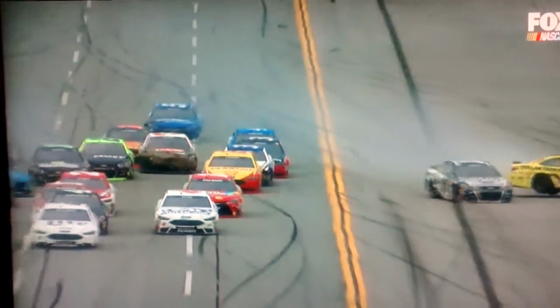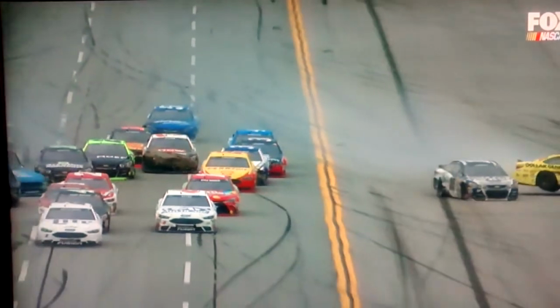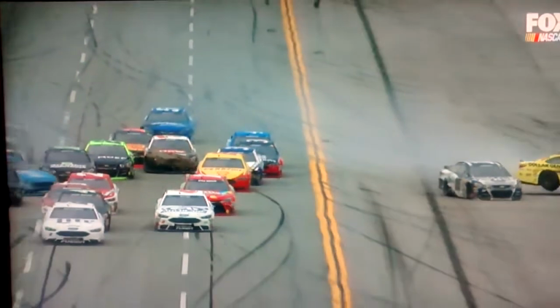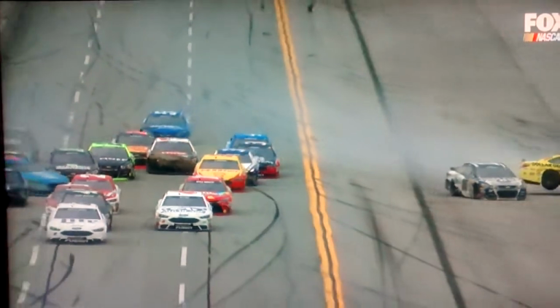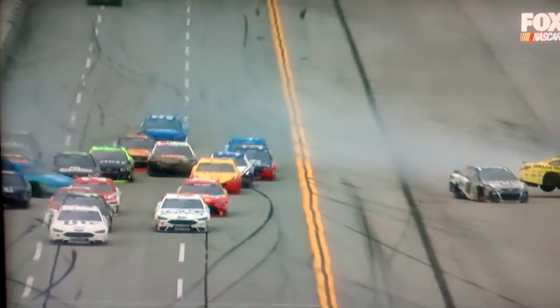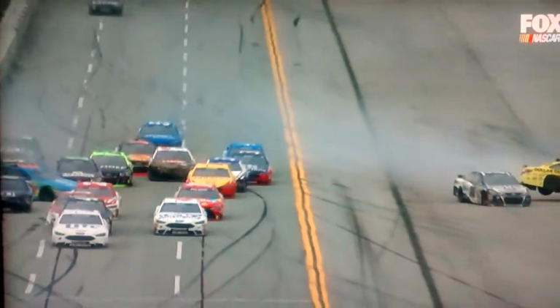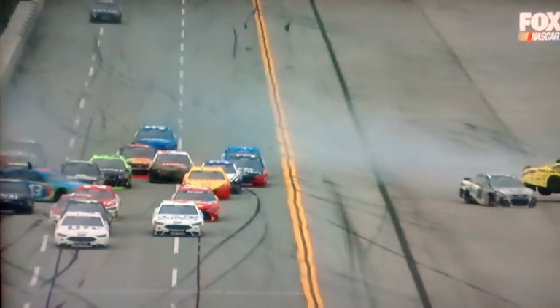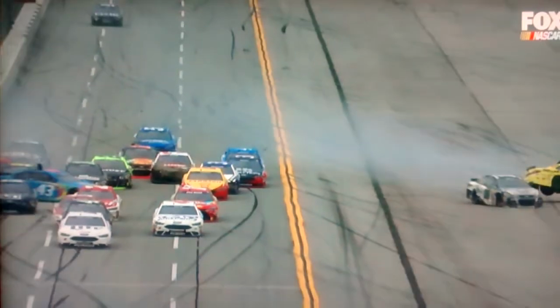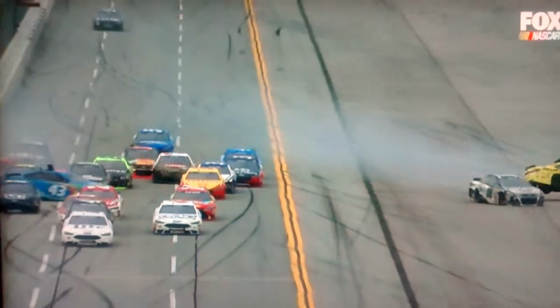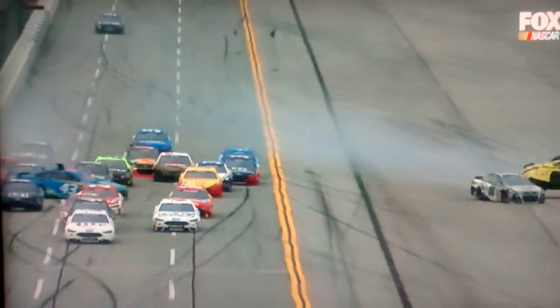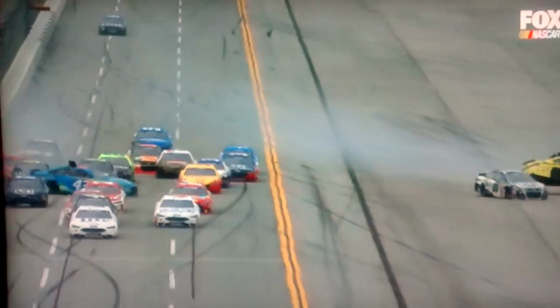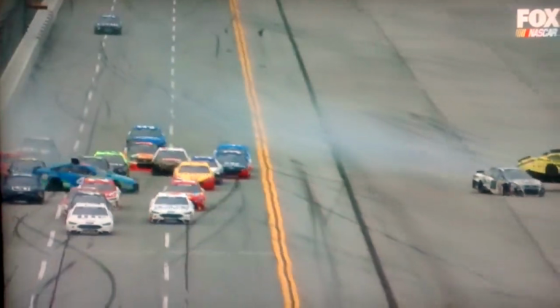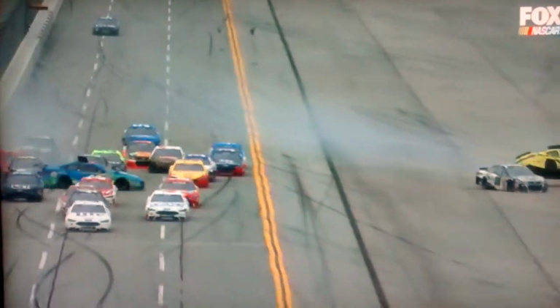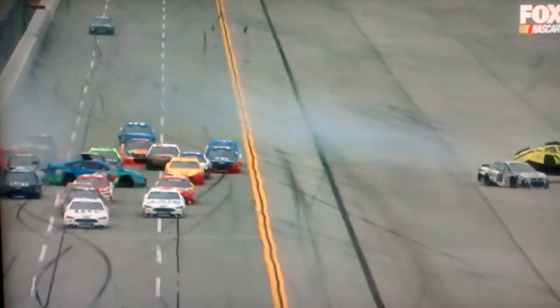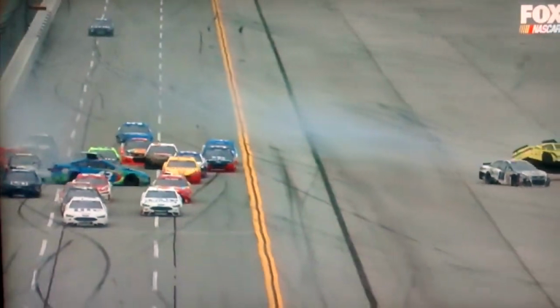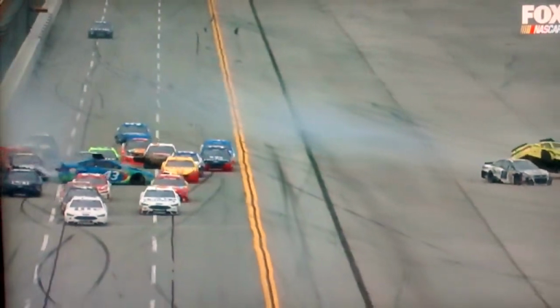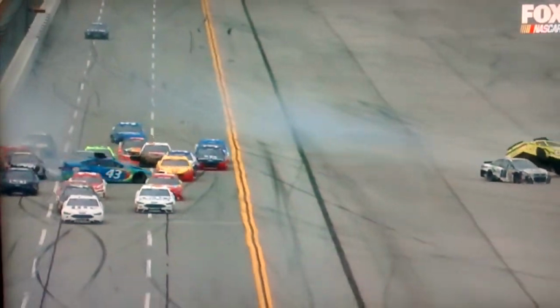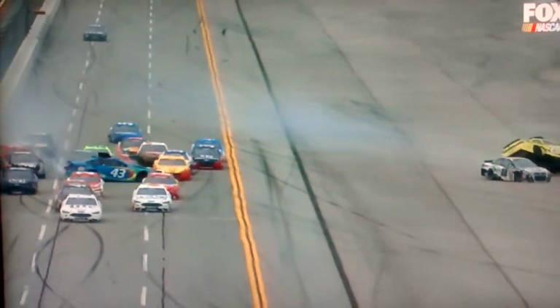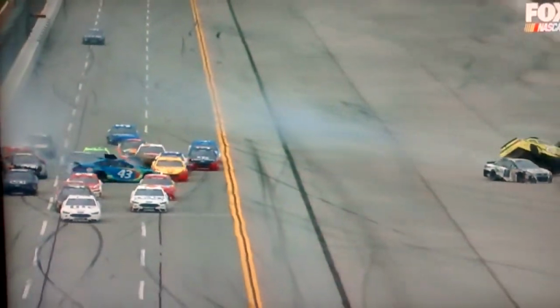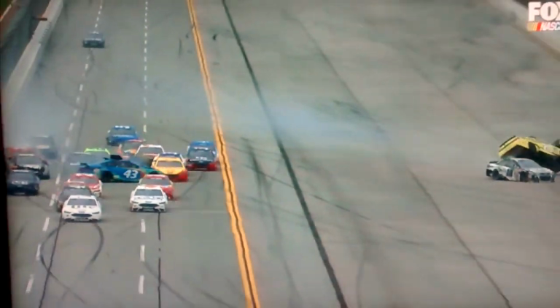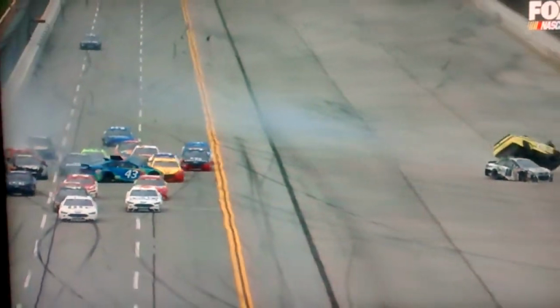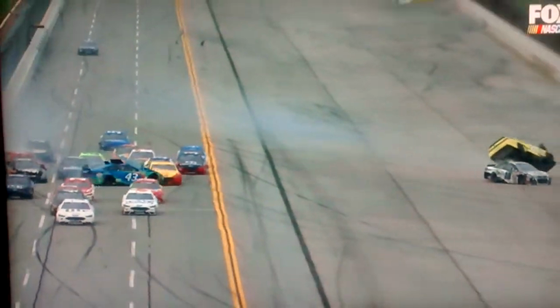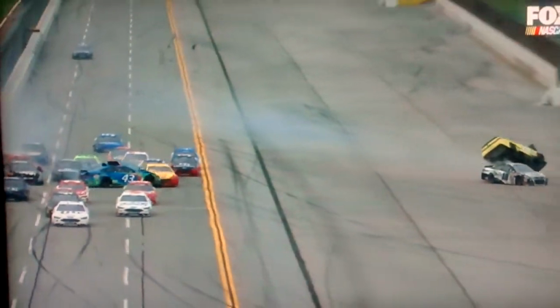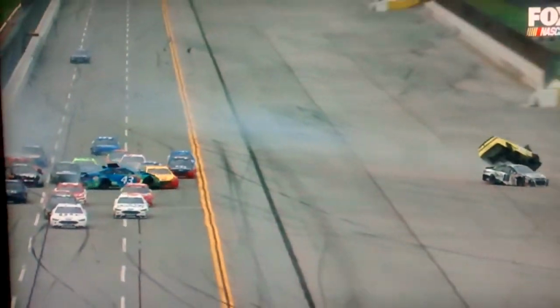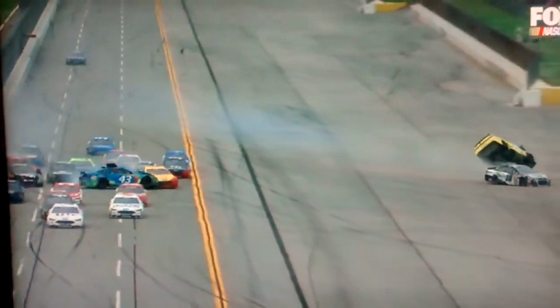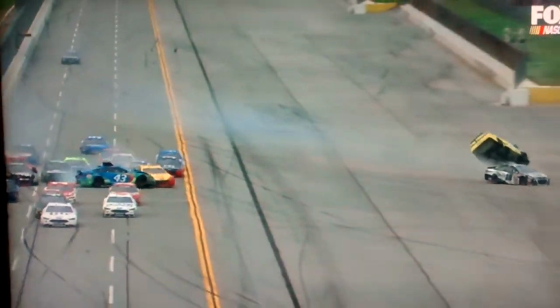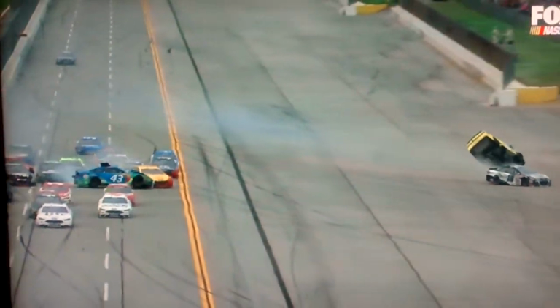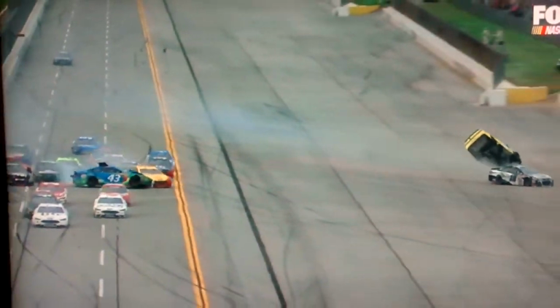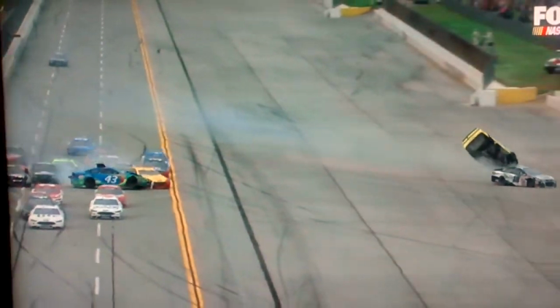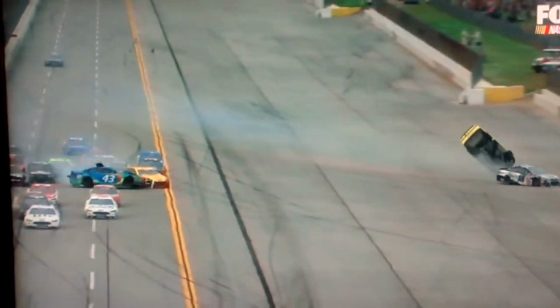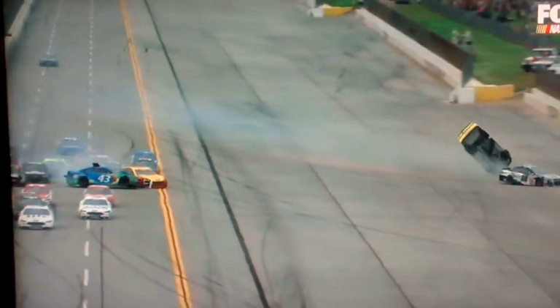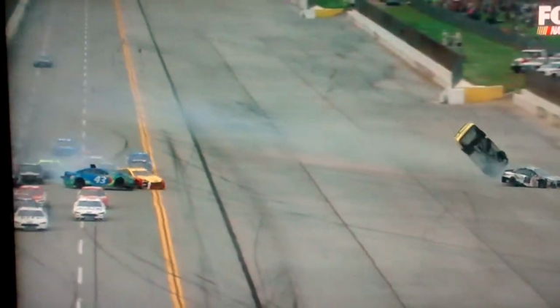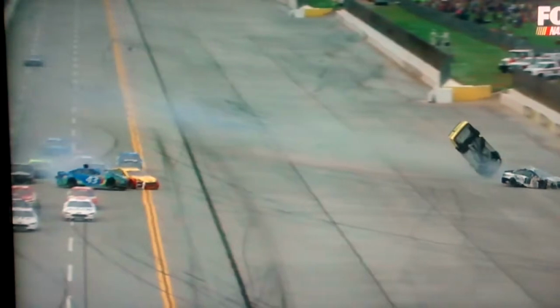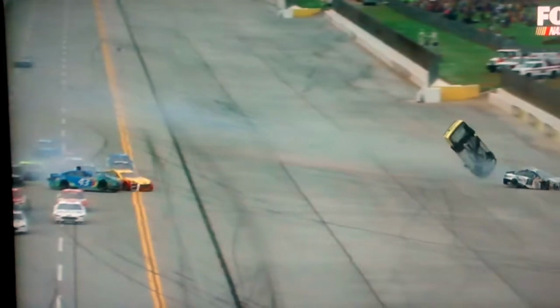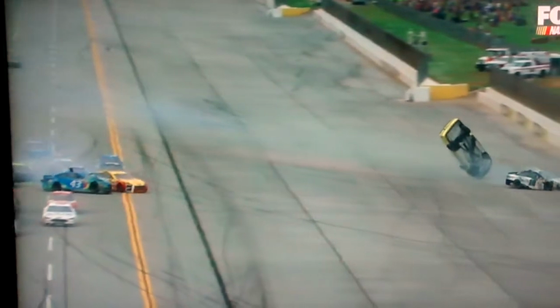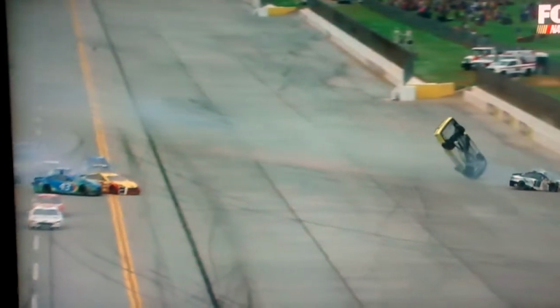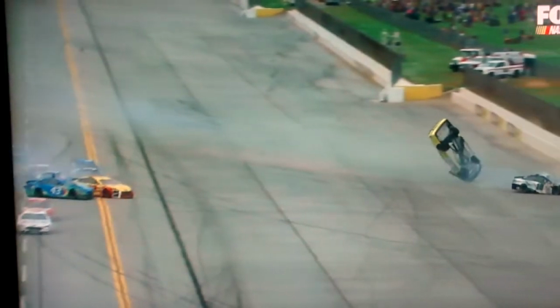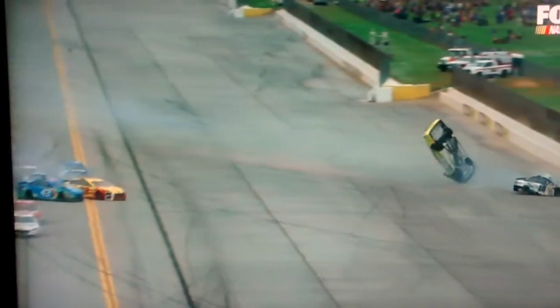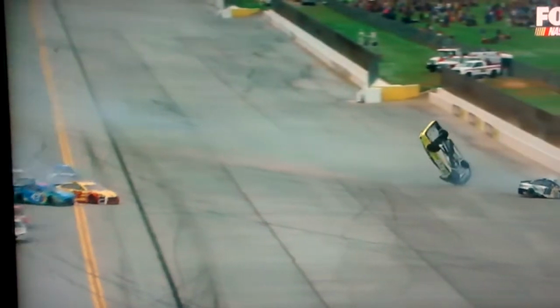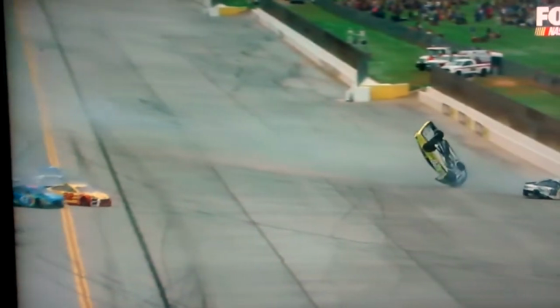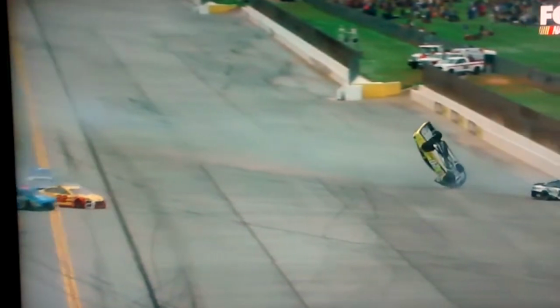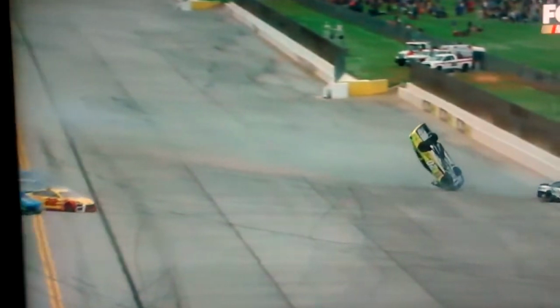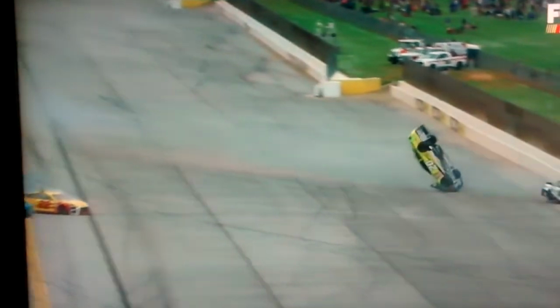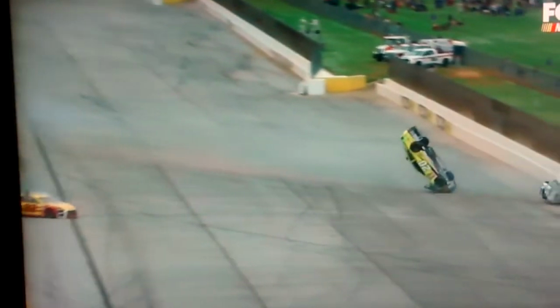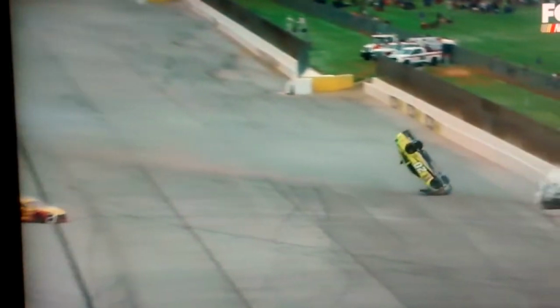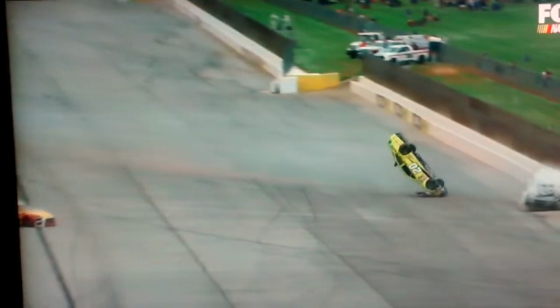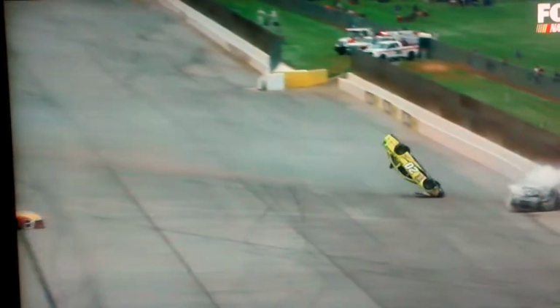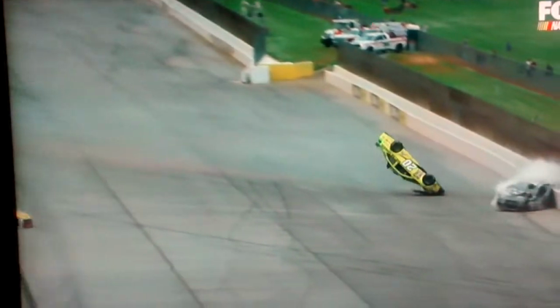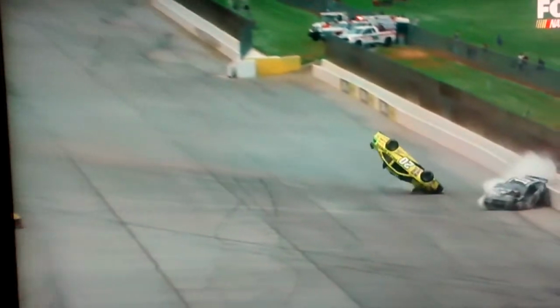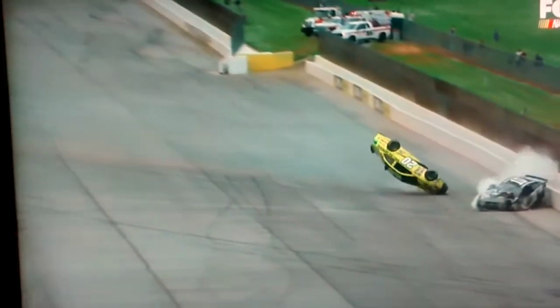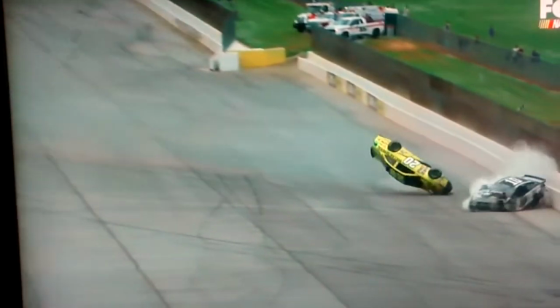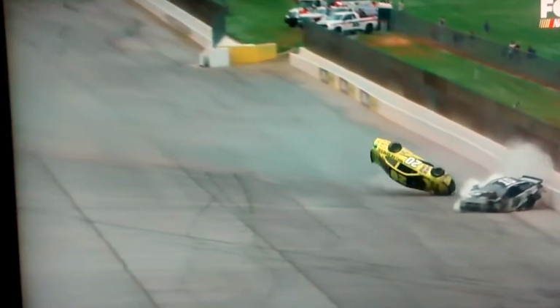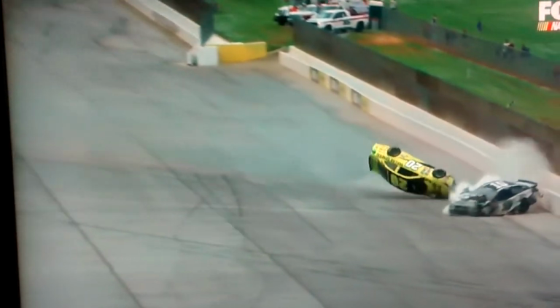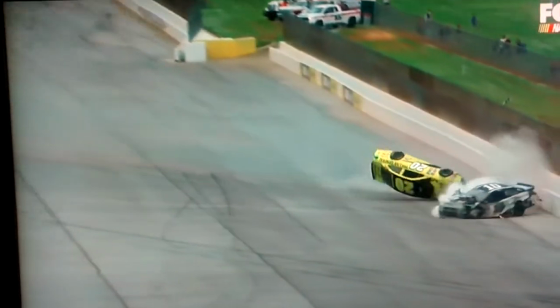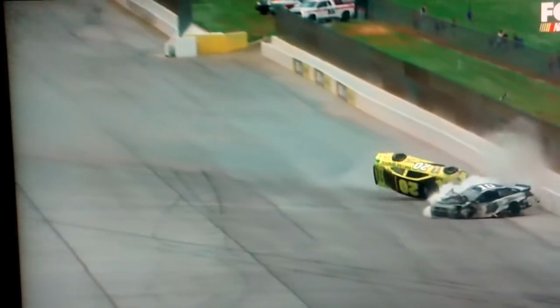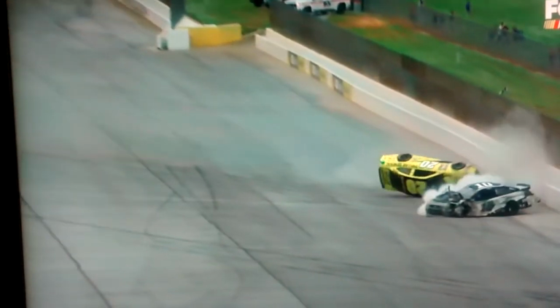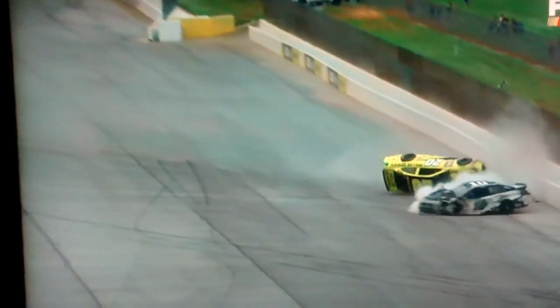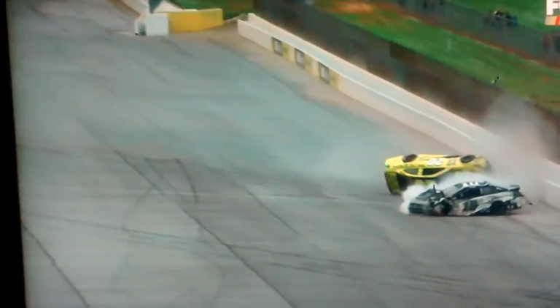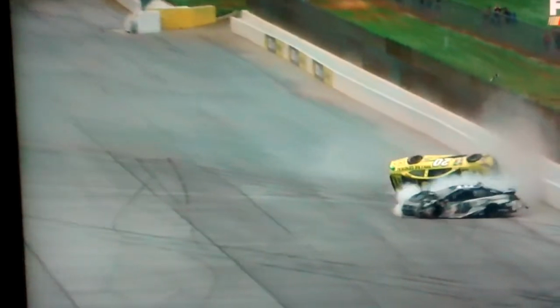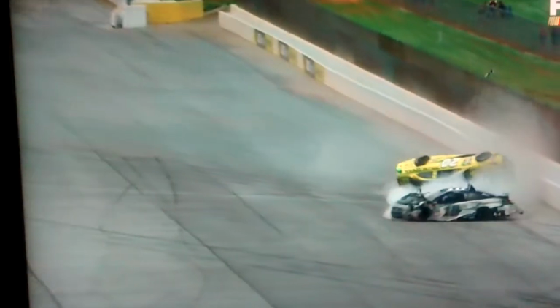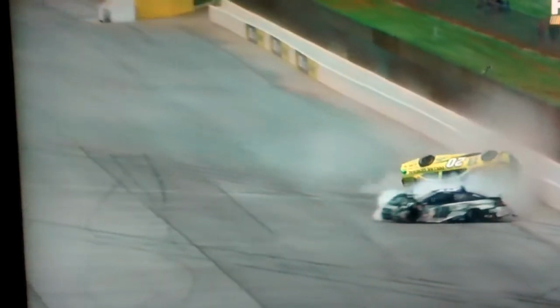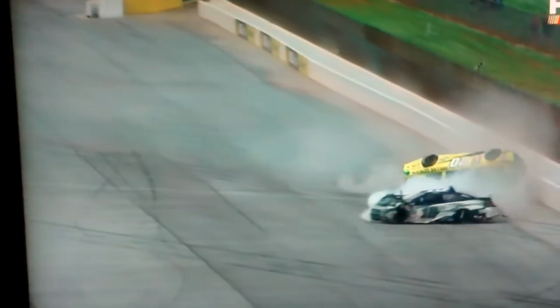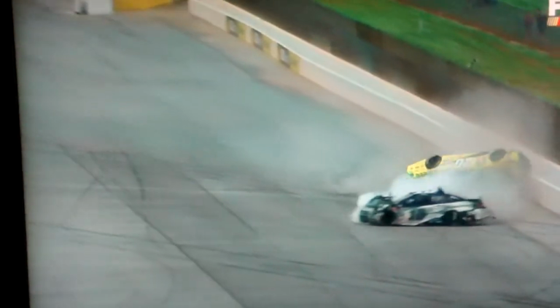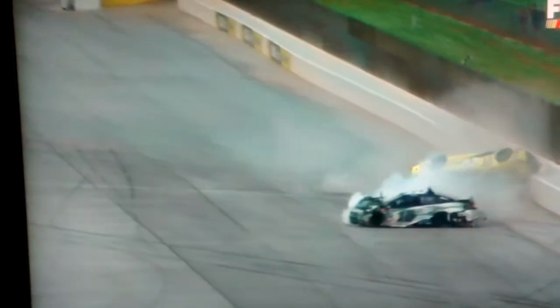She hit him in the right front, and with that he just got air underneath the car. Is anybody left in this race?